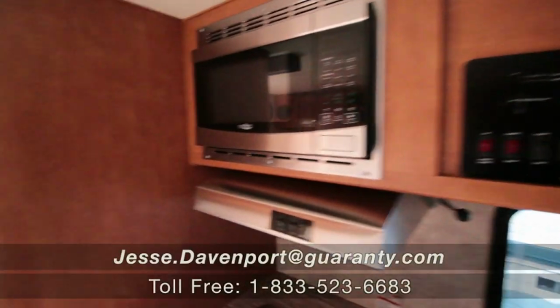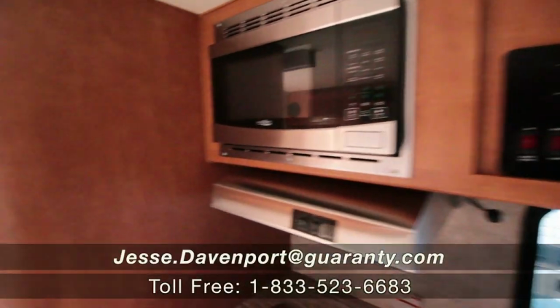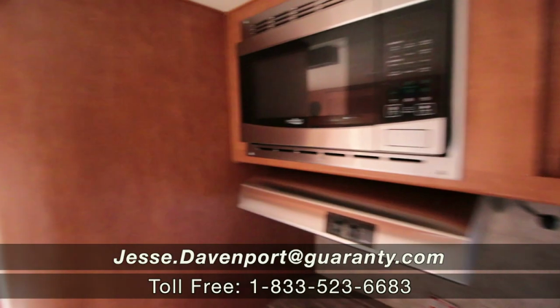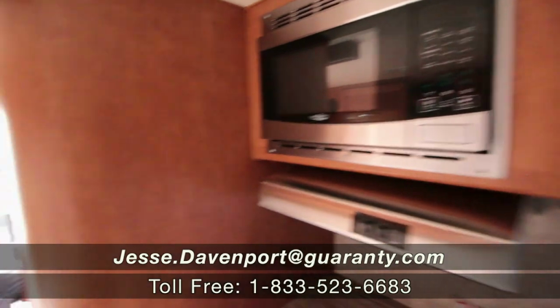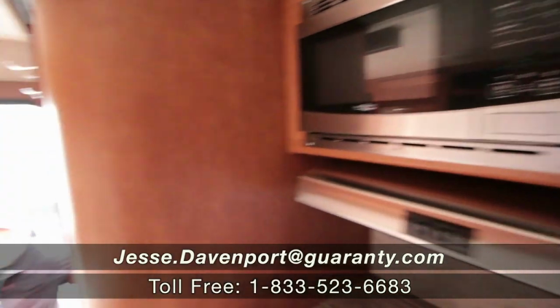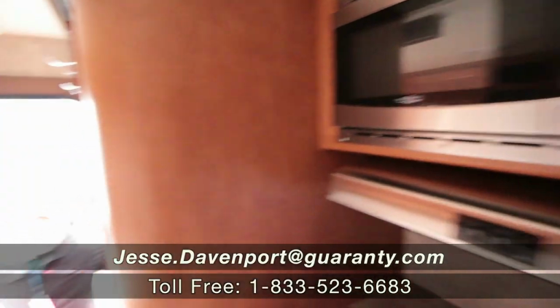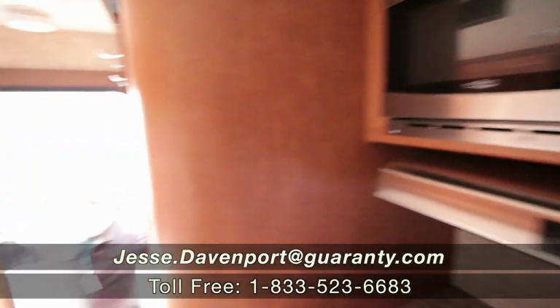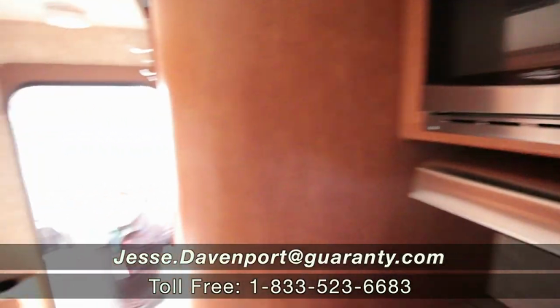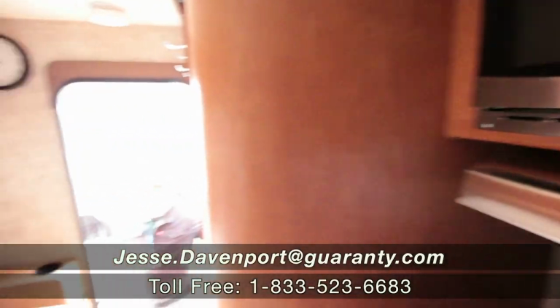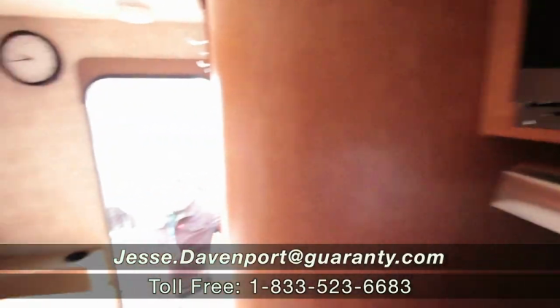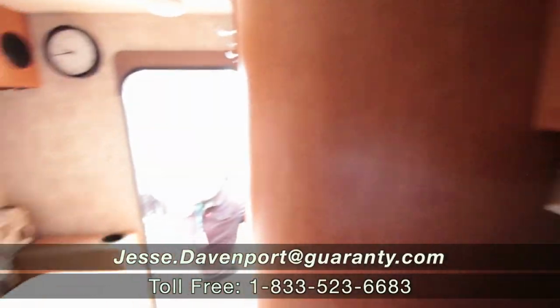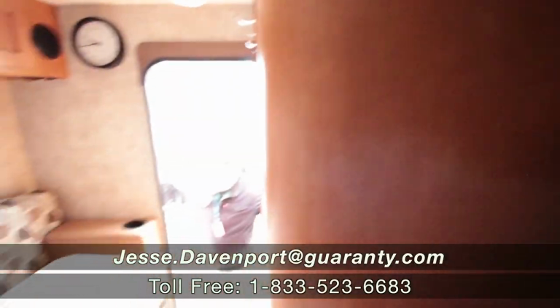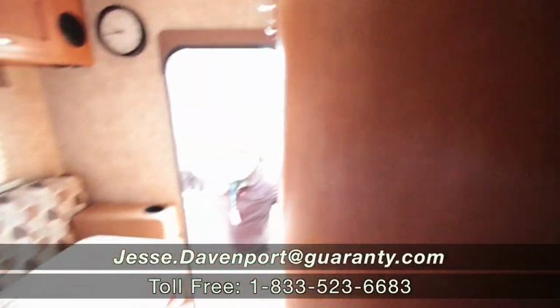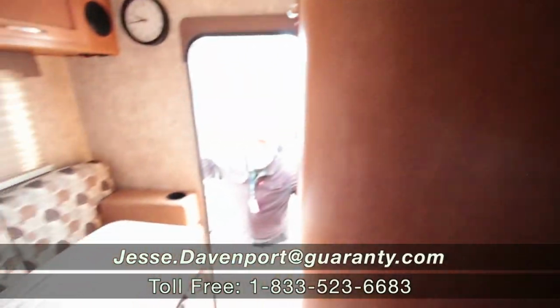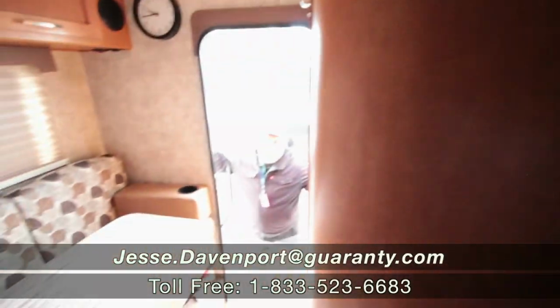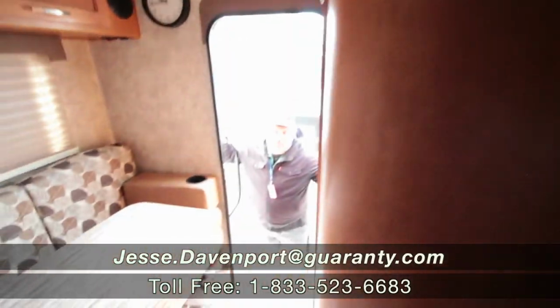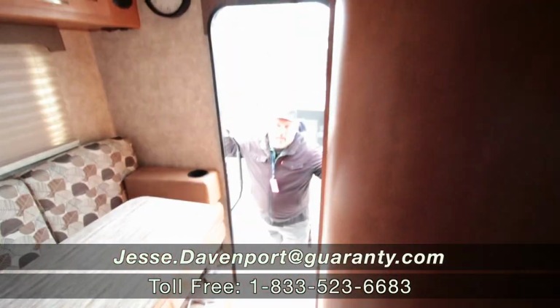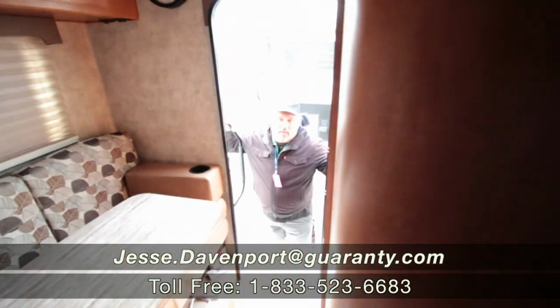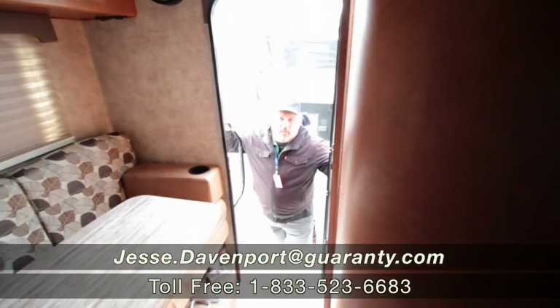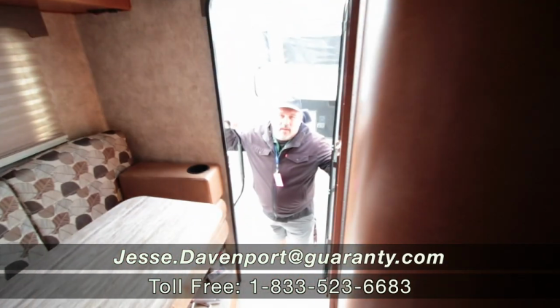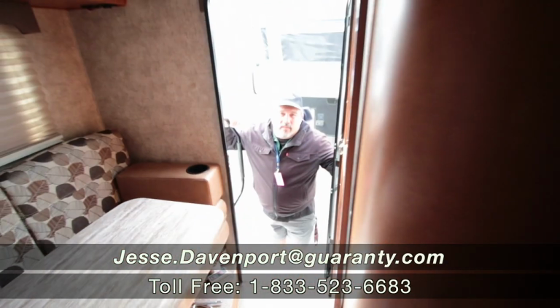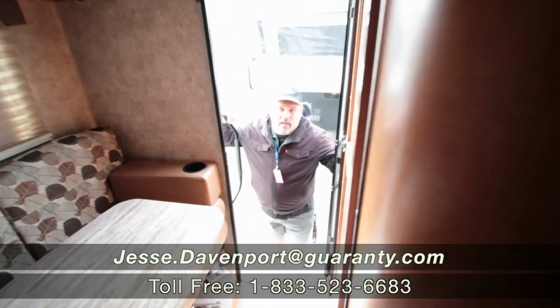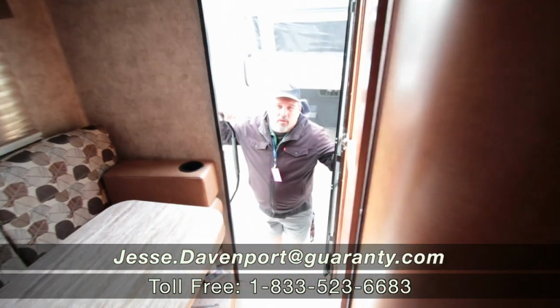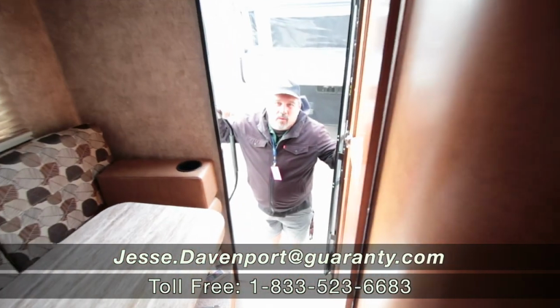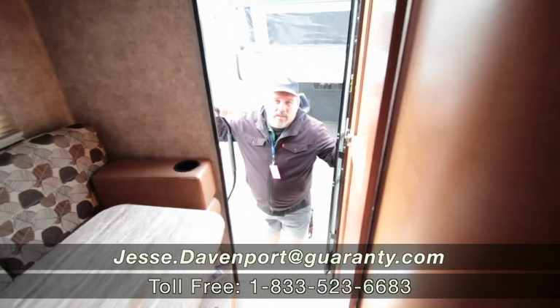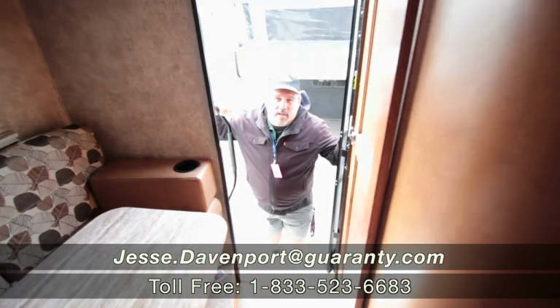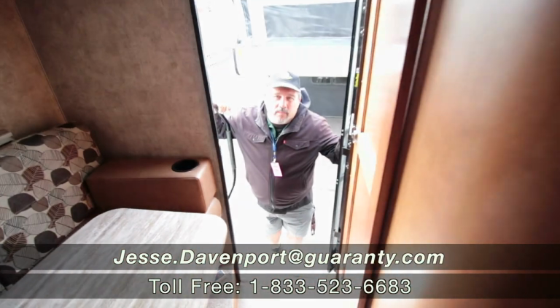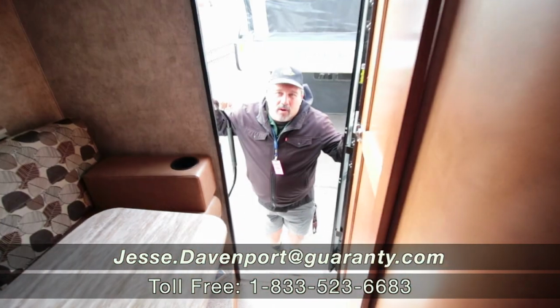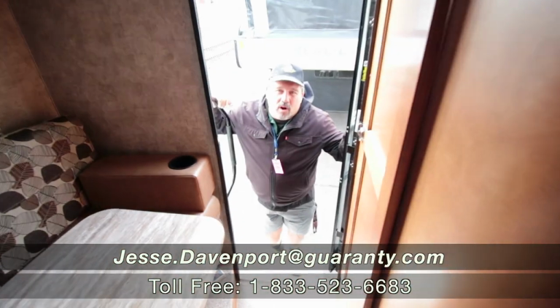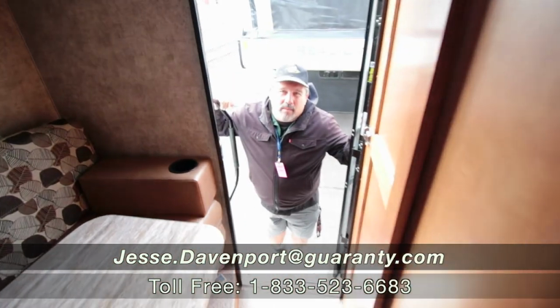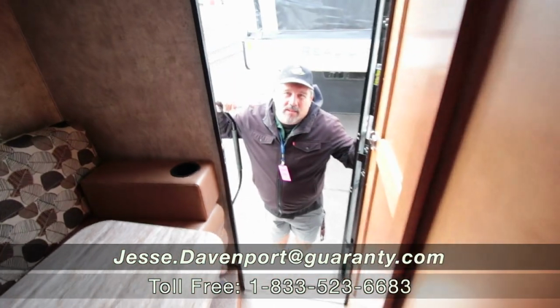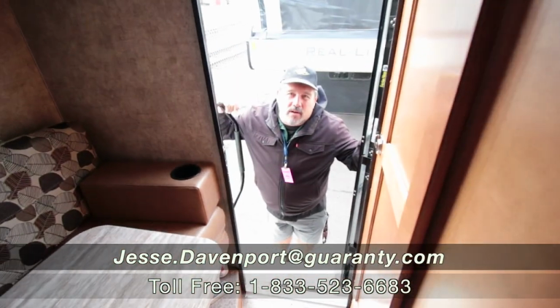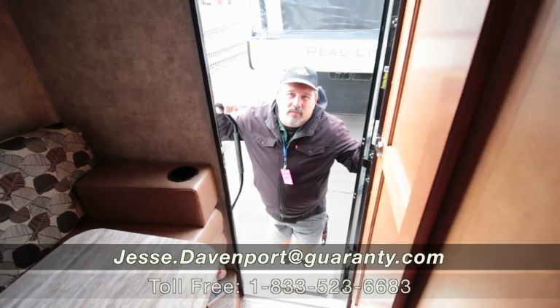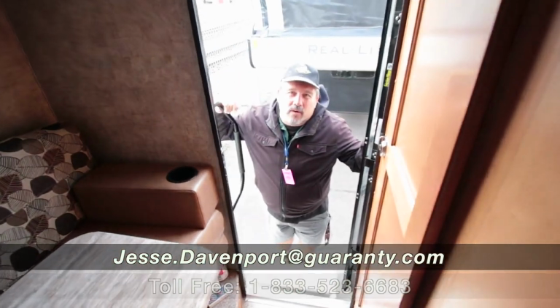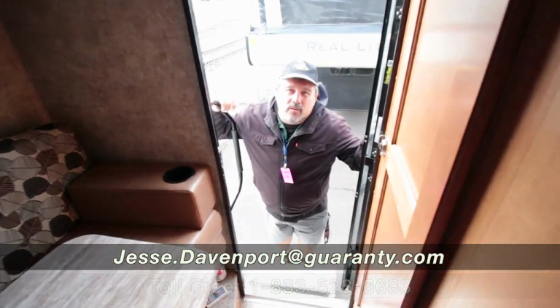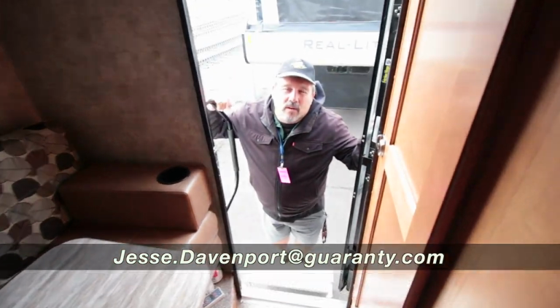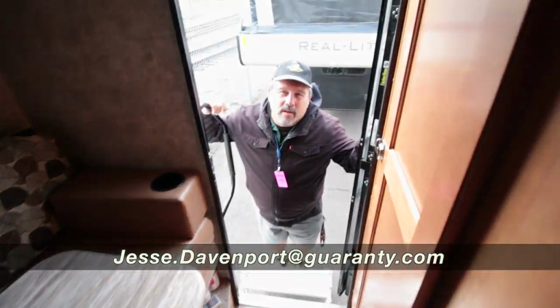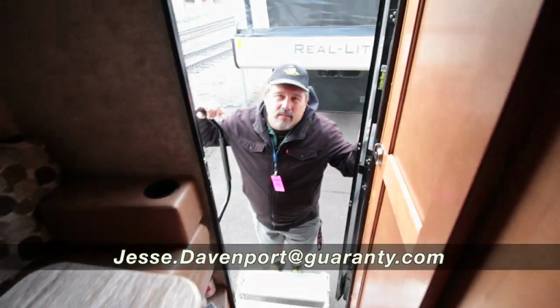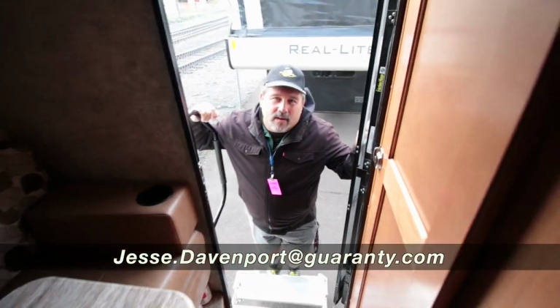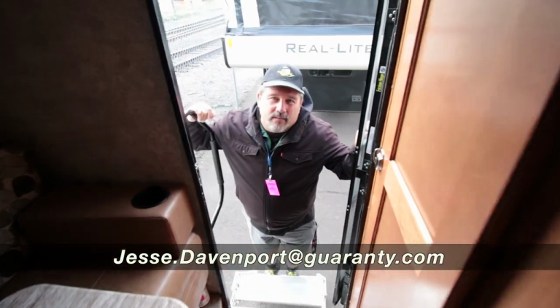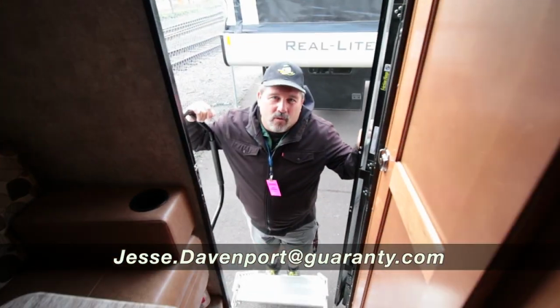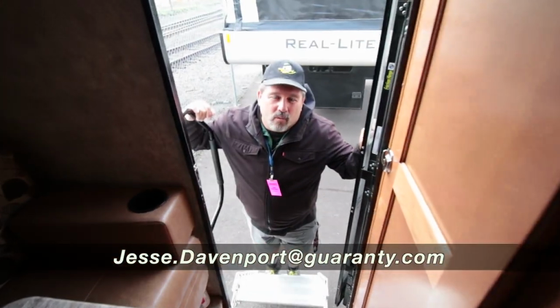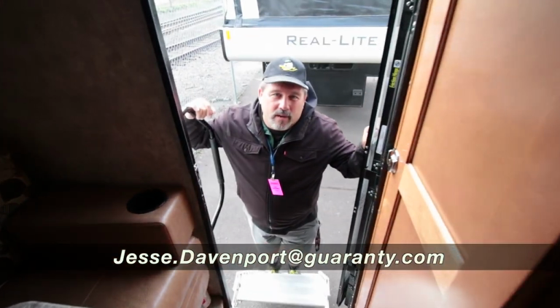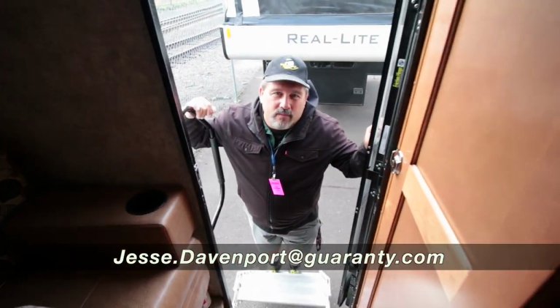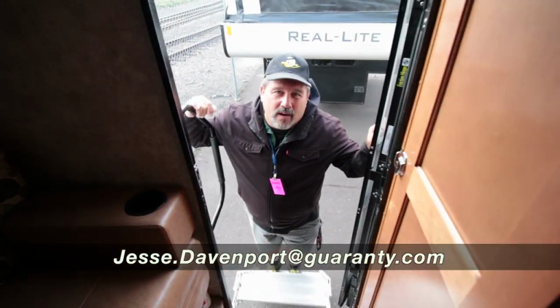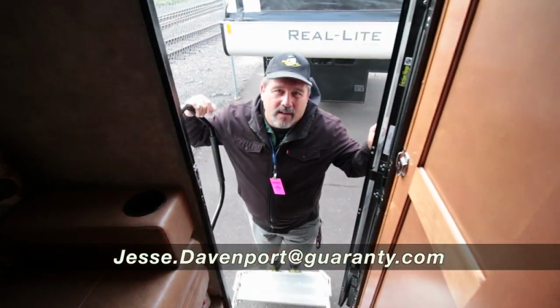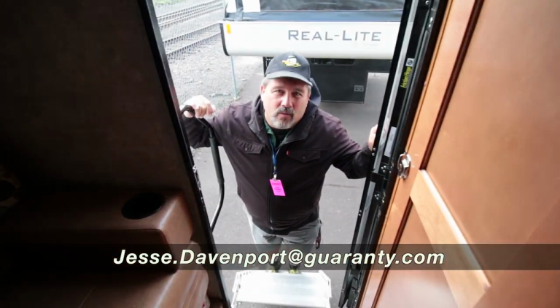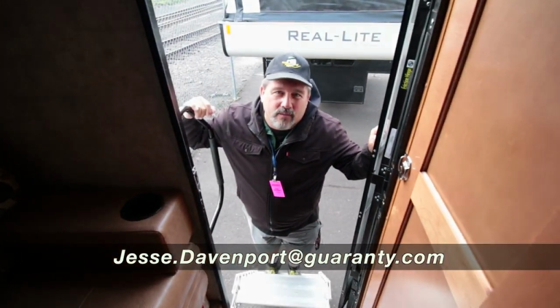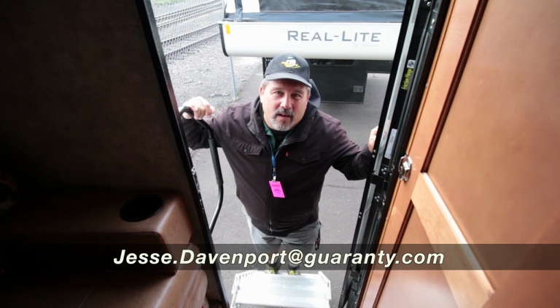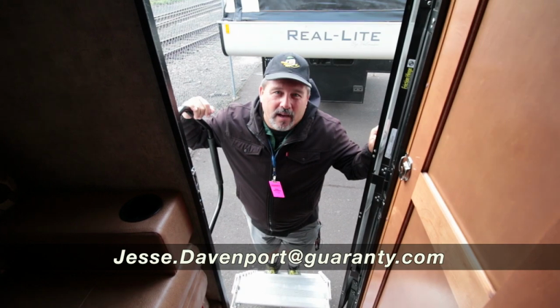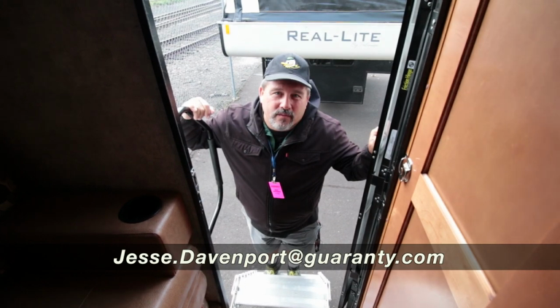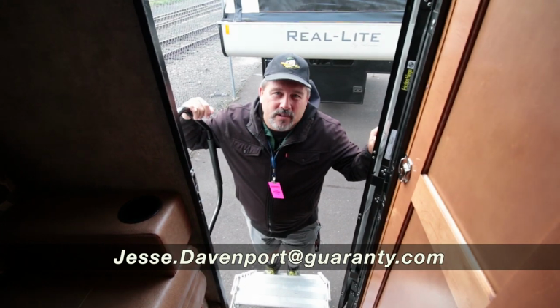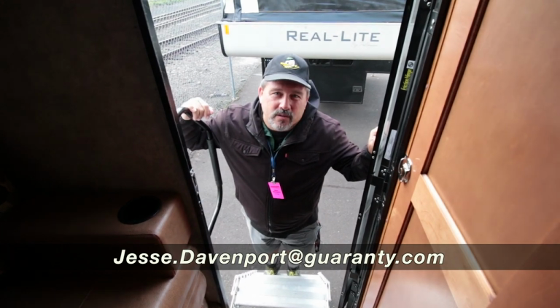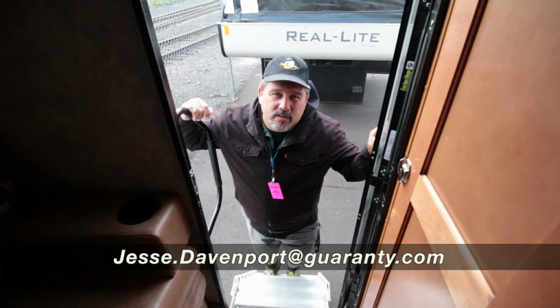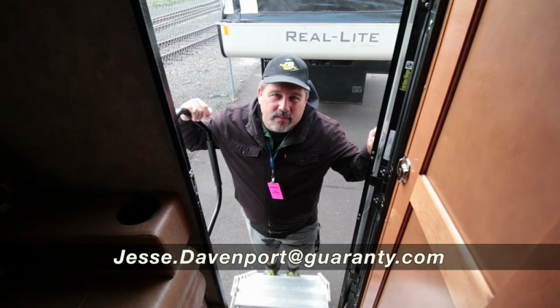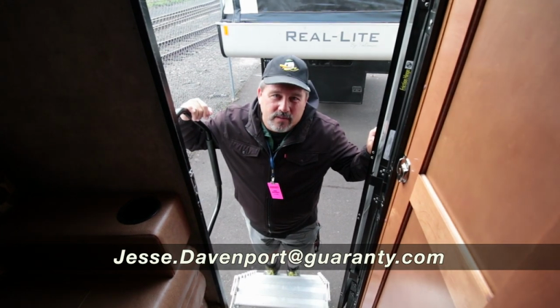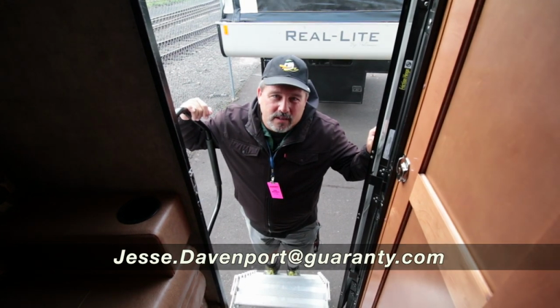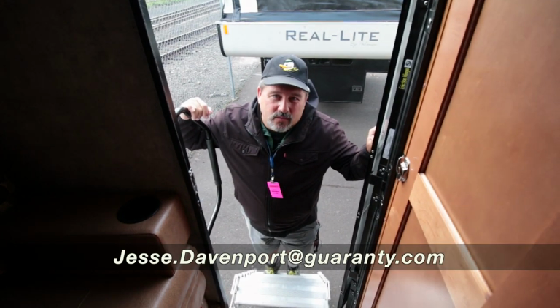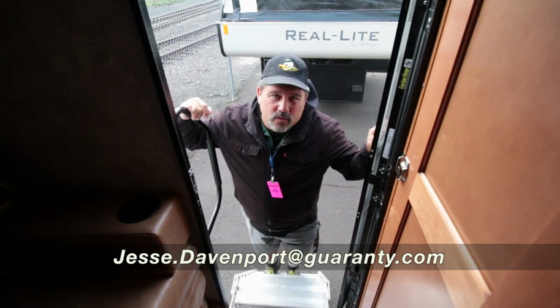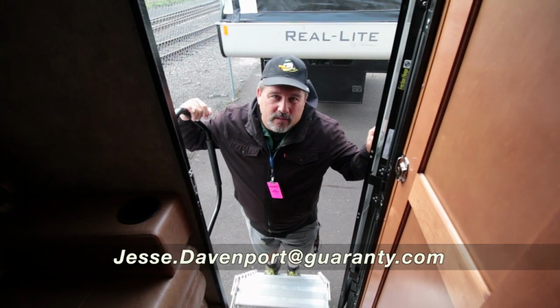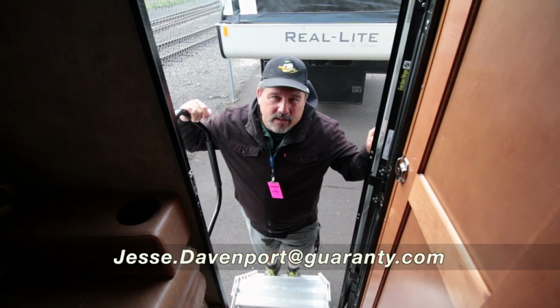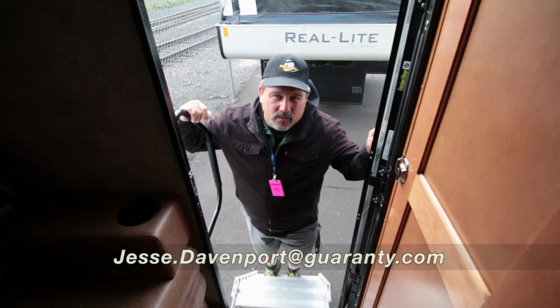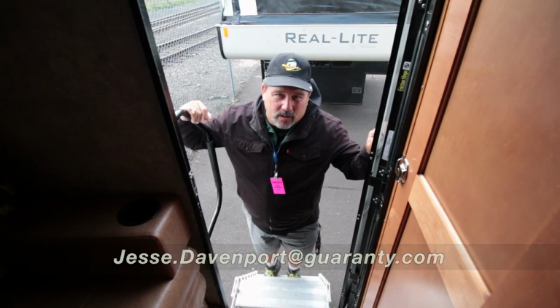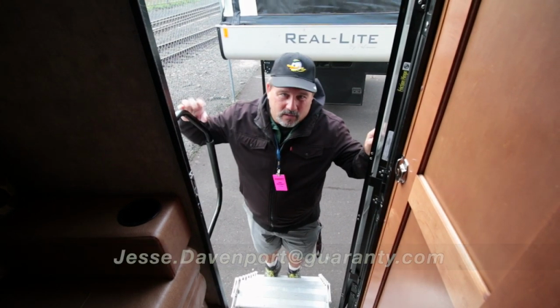A lot more to talk about — the numbers are on the screen. If you have any other questions, give me a call on my cell phone at 541-515-0764. Thanks for looking.